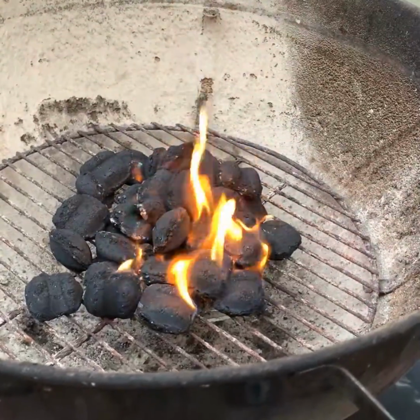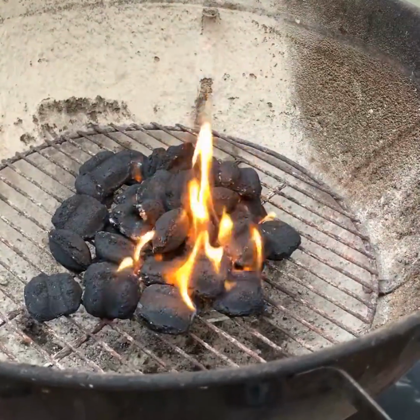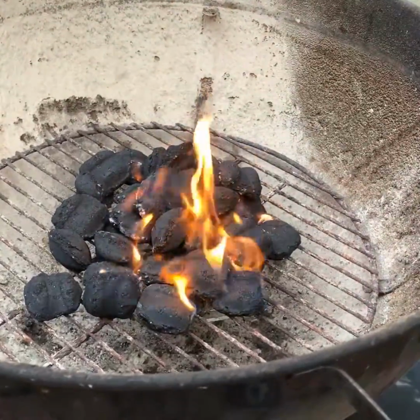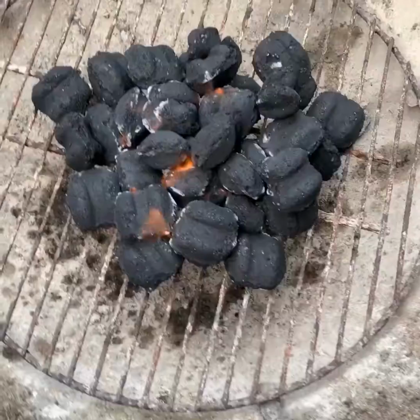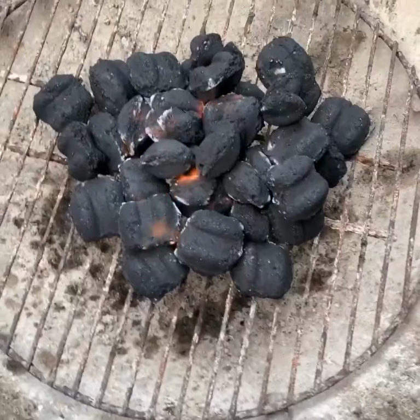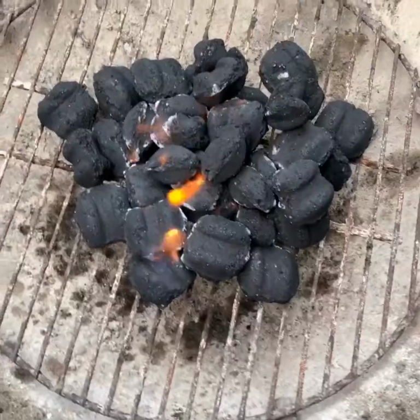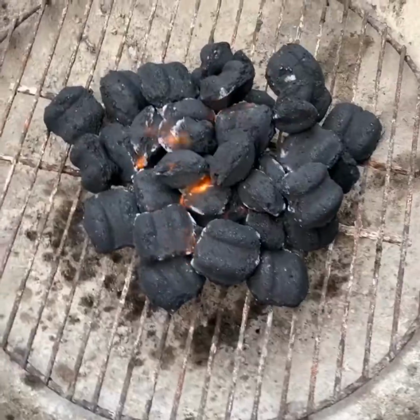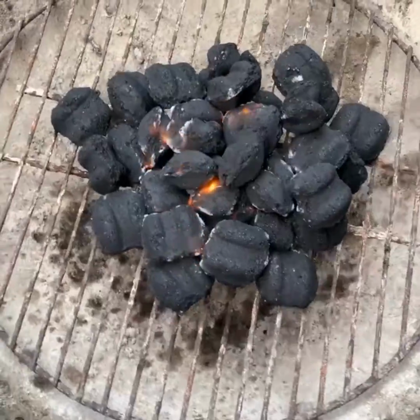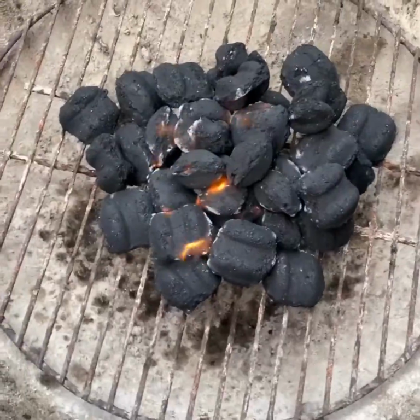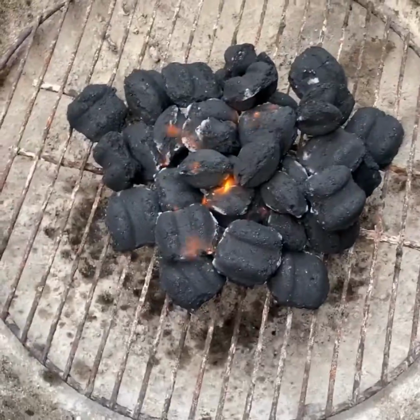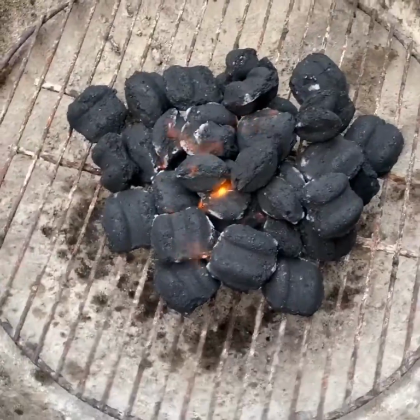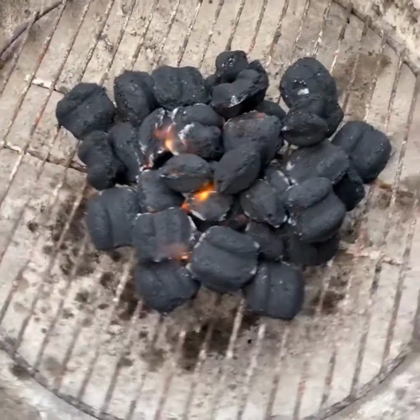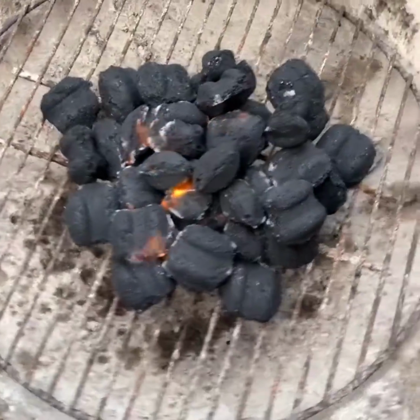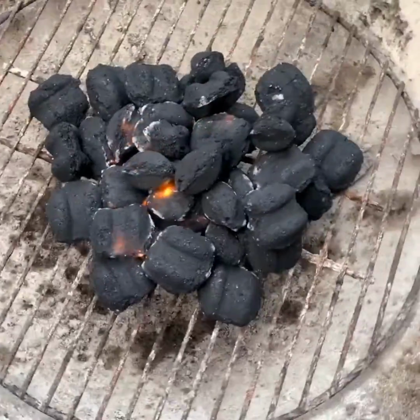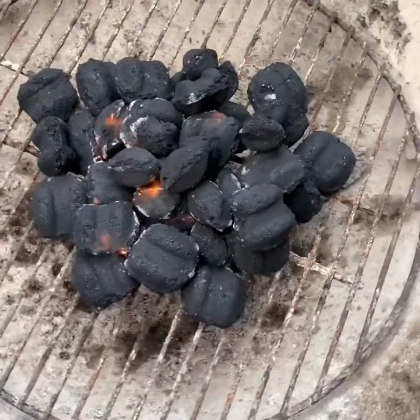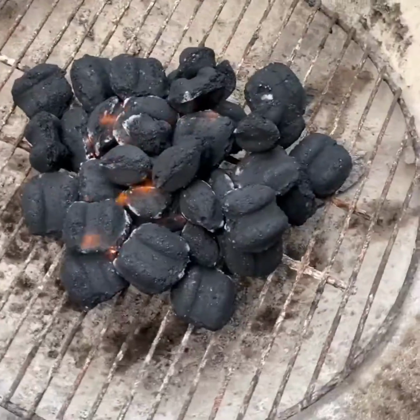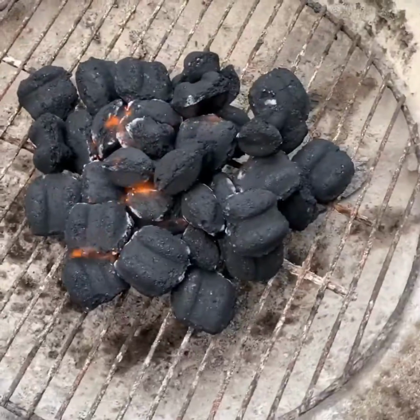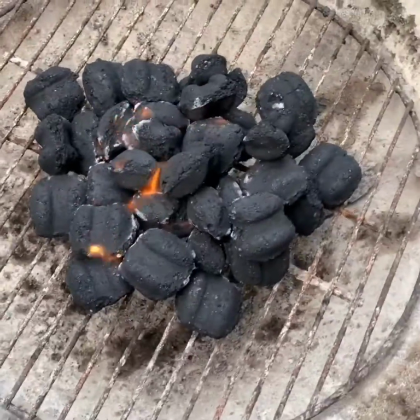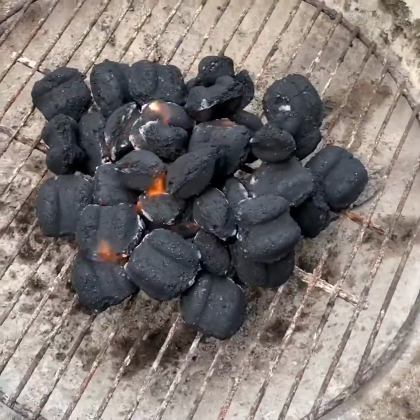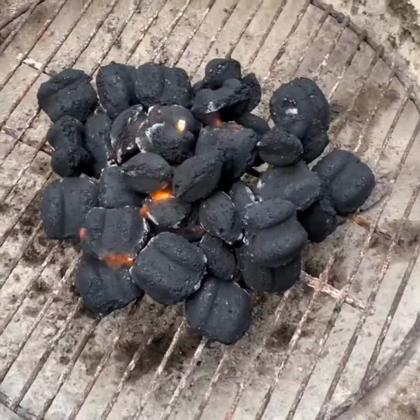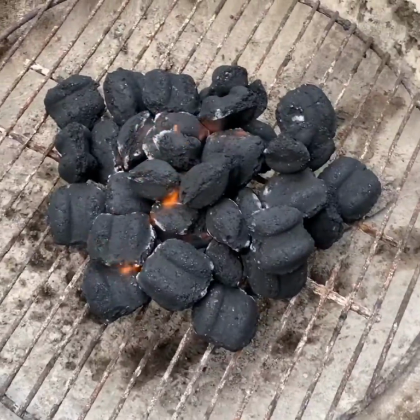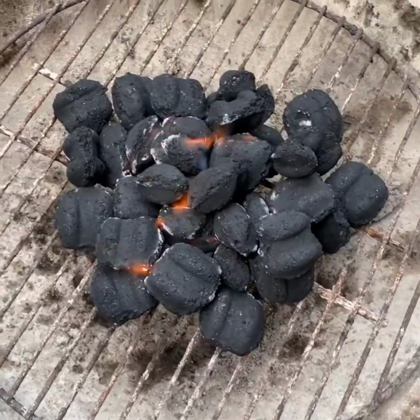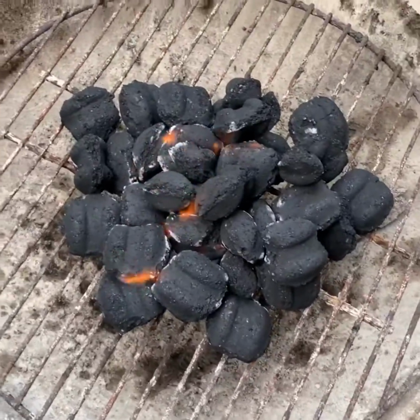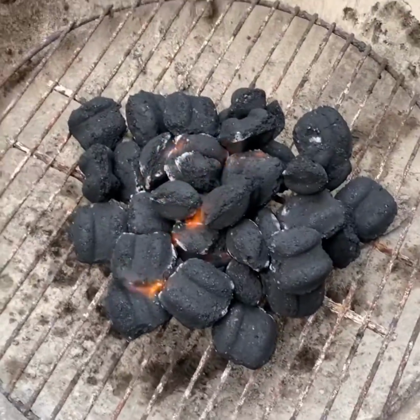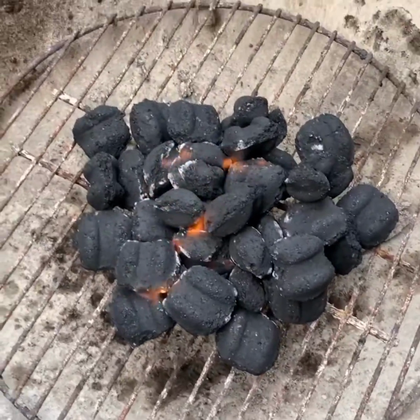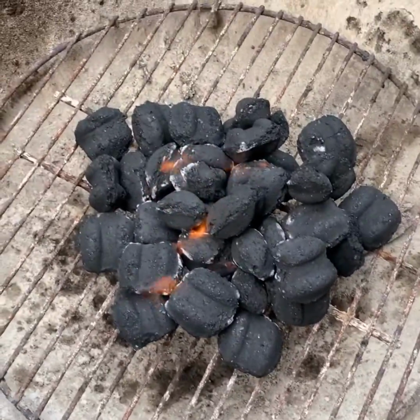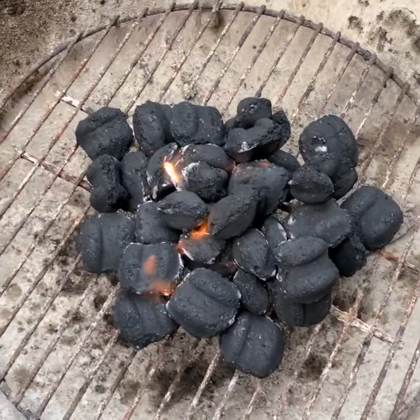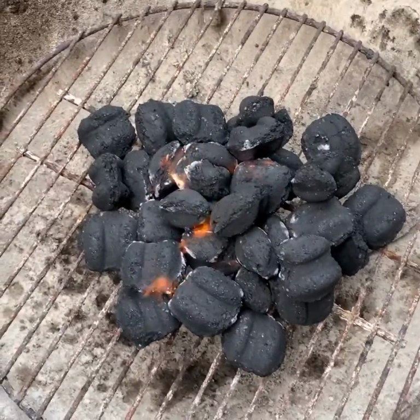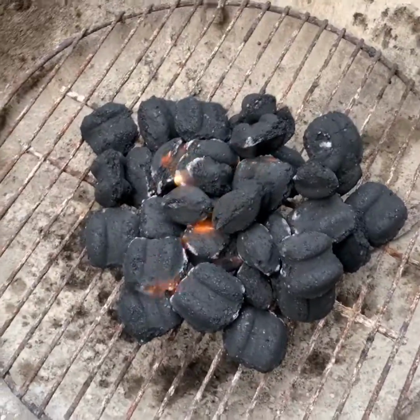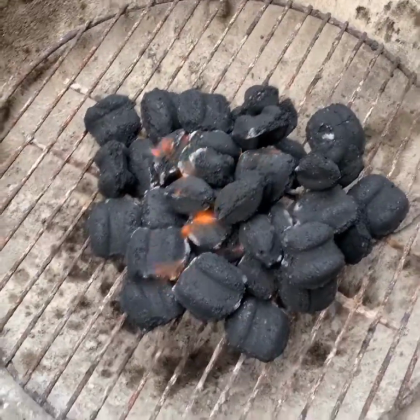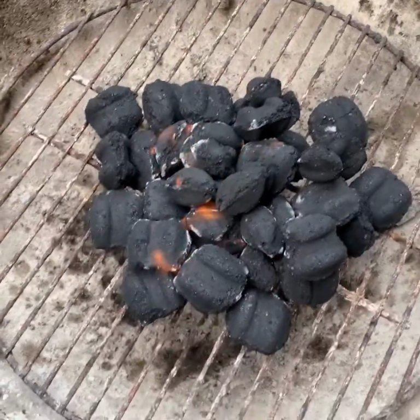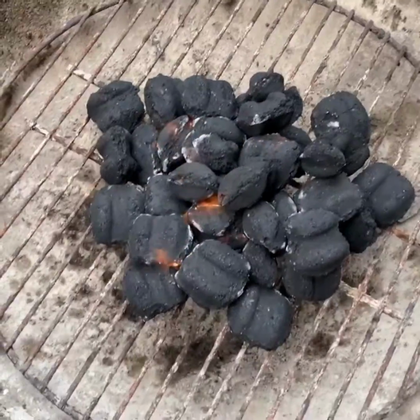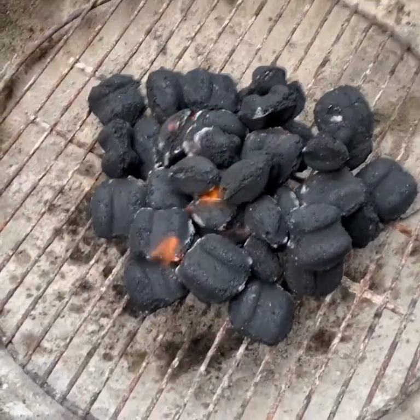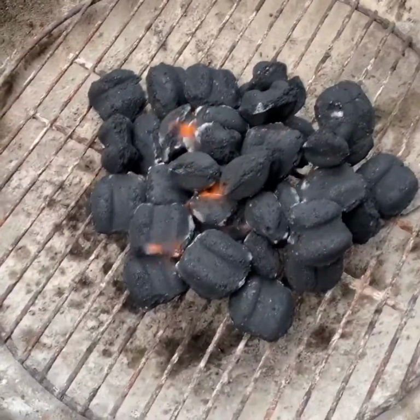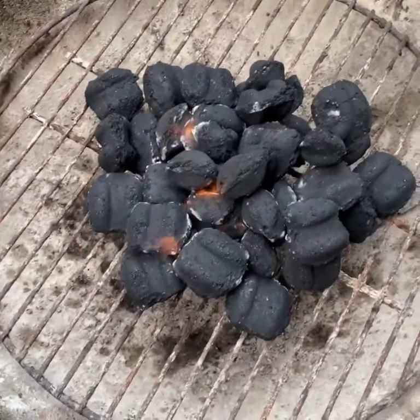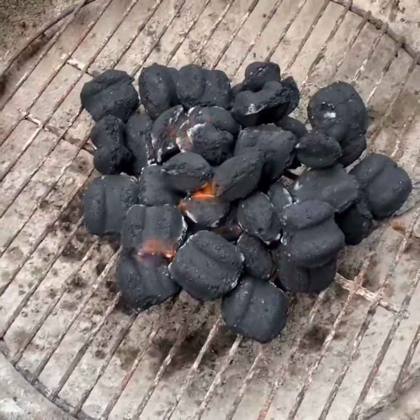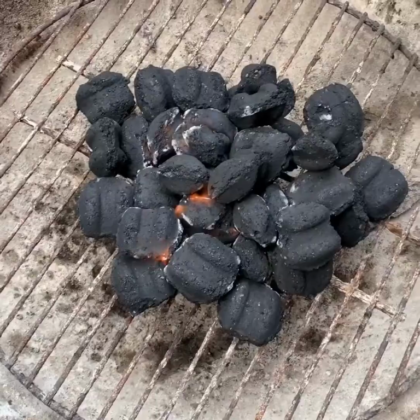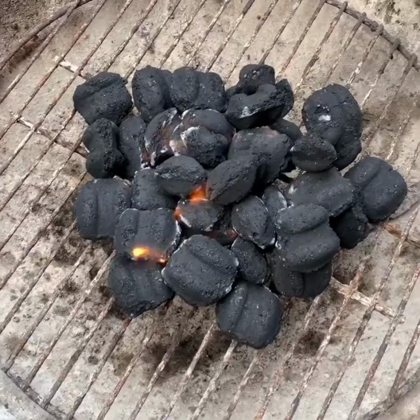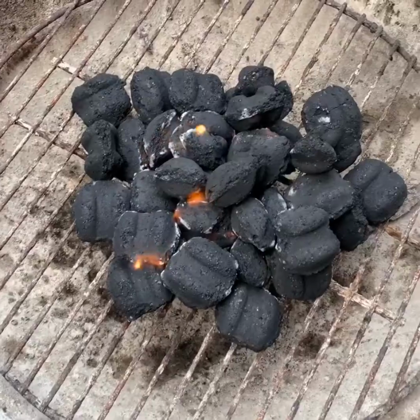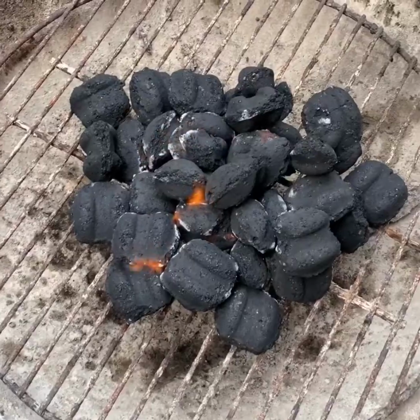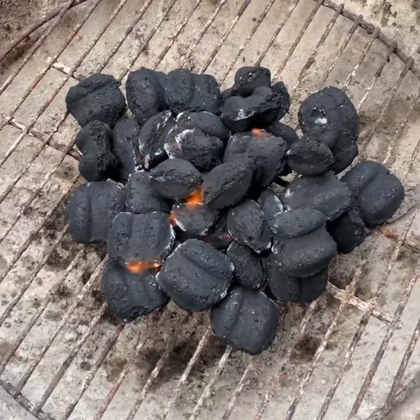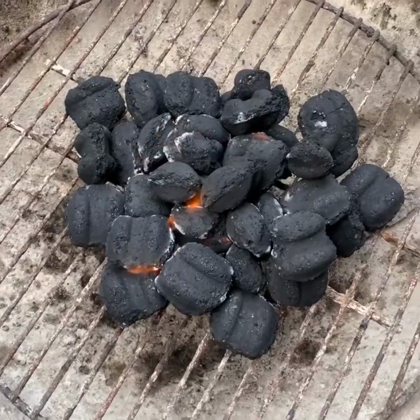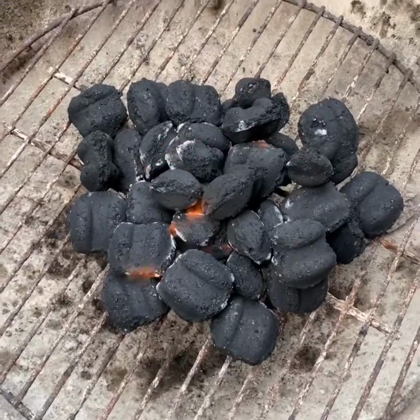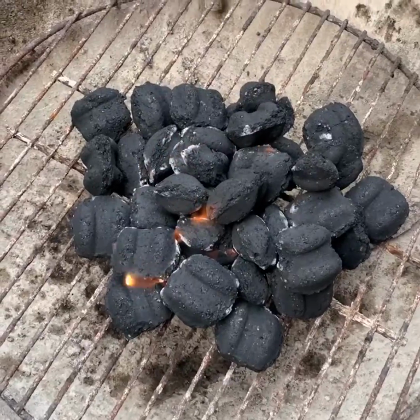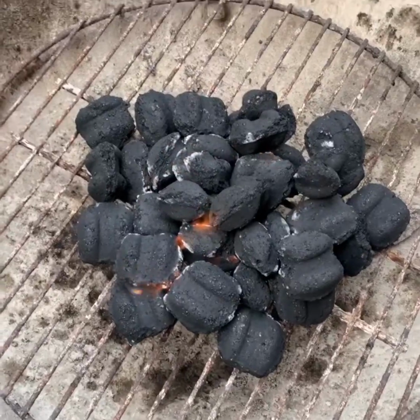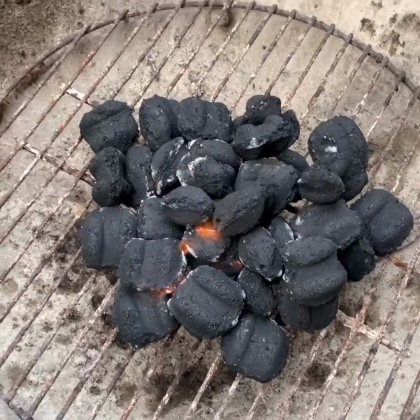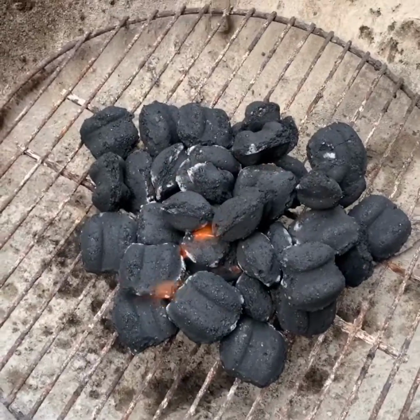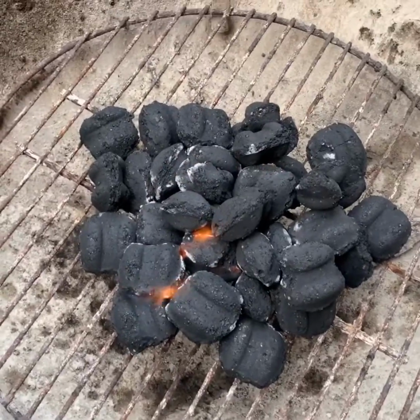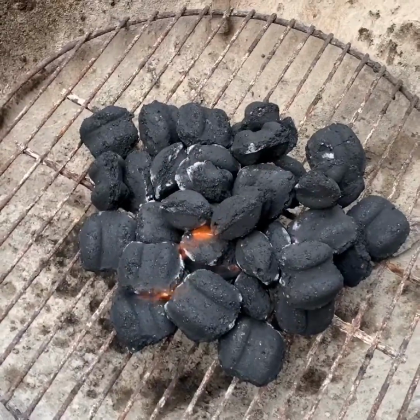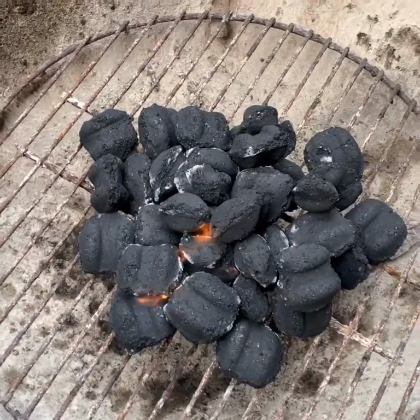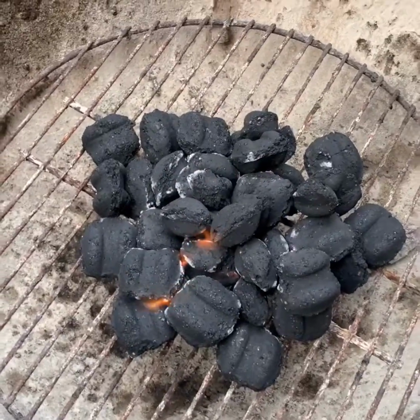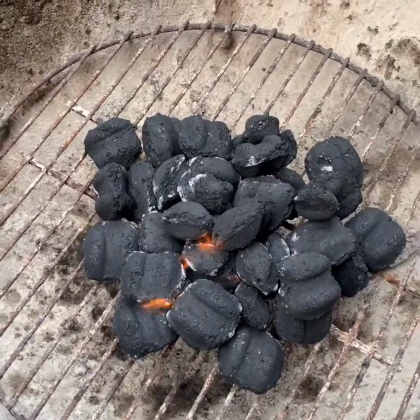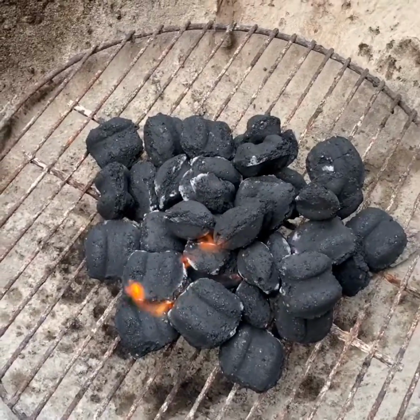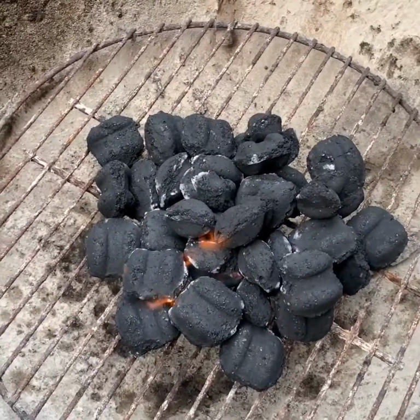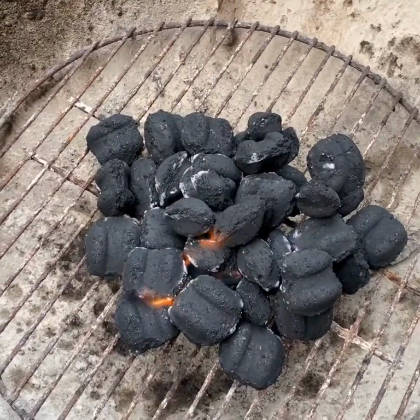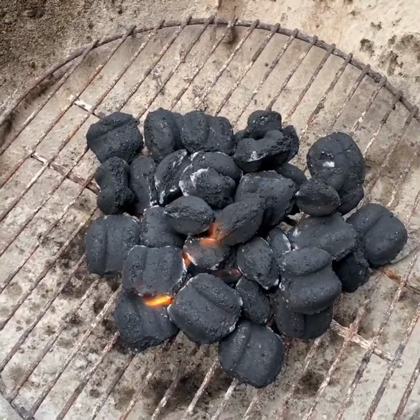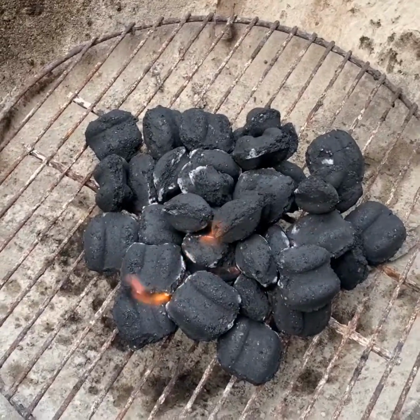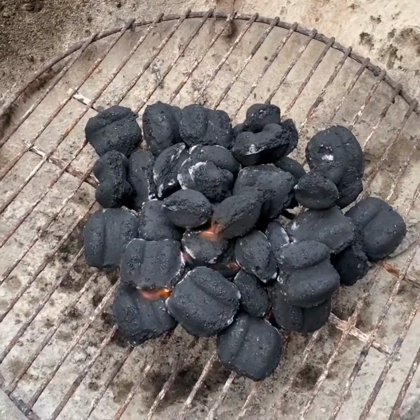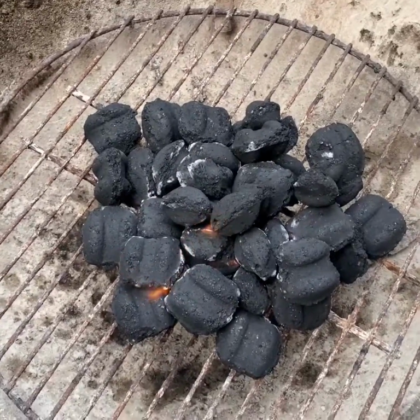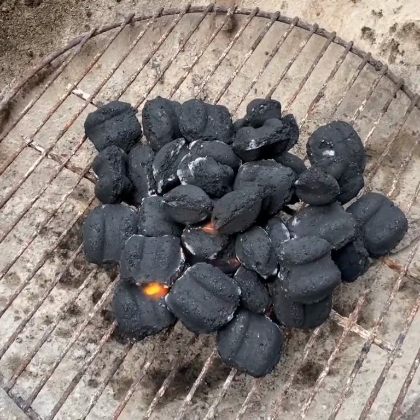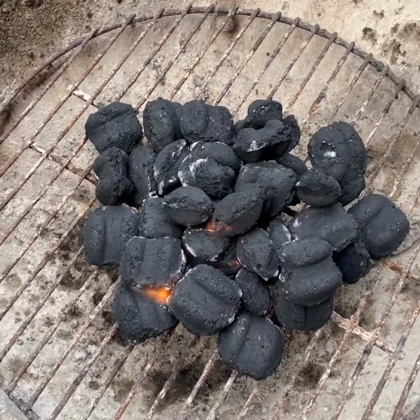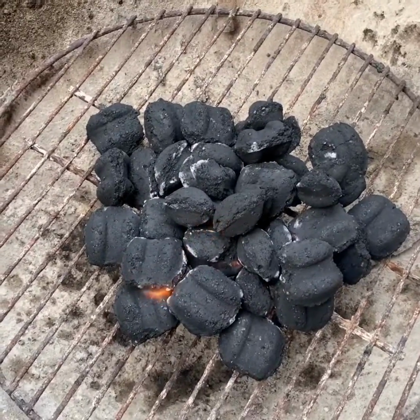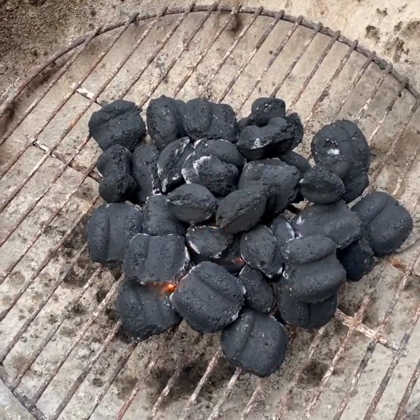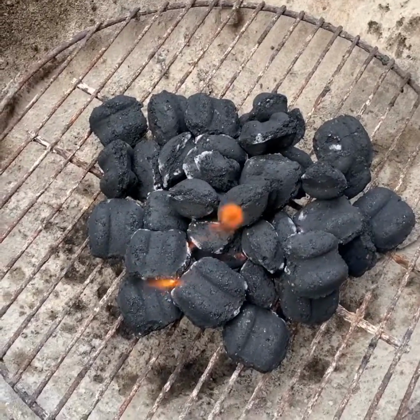The coal gets a little white, okay, and then you're cooking with heat, you're not cooking with flame. Does that make sense?